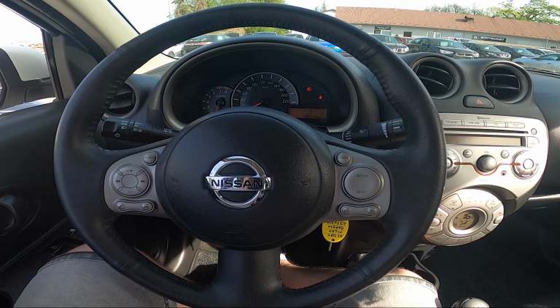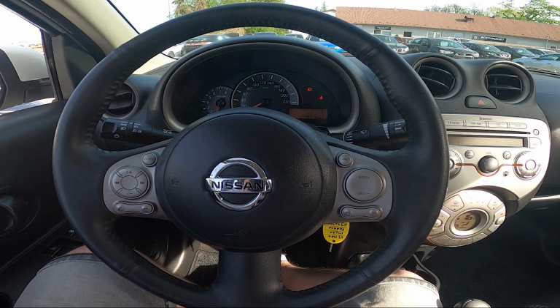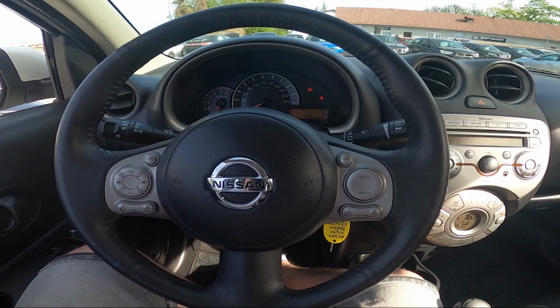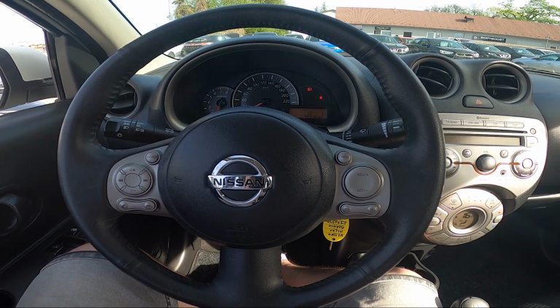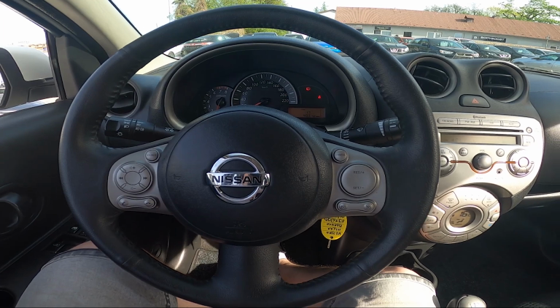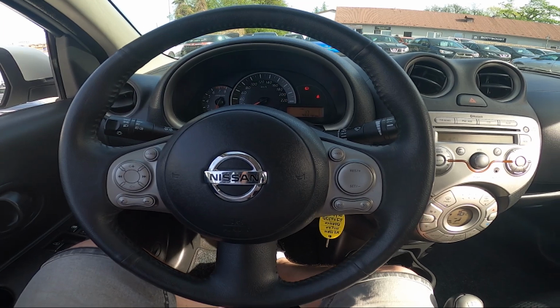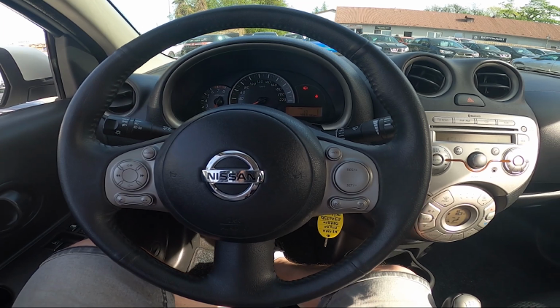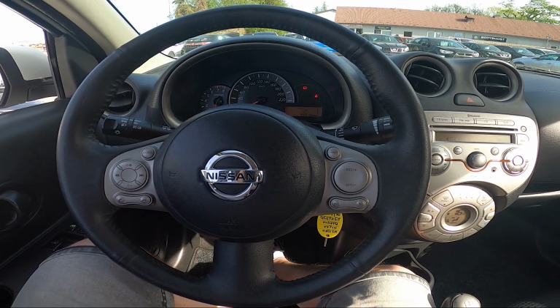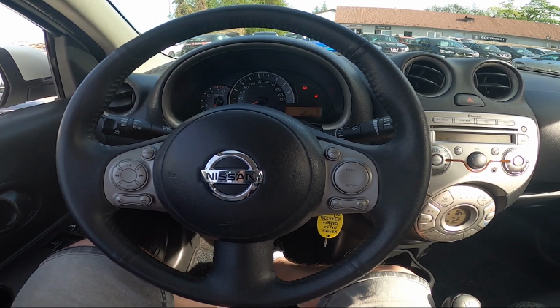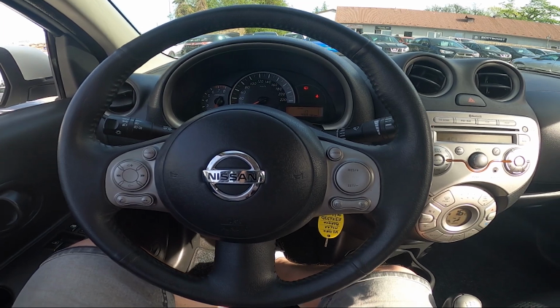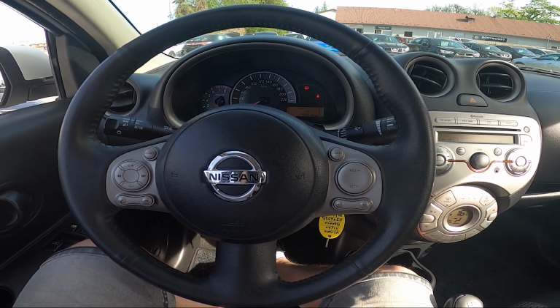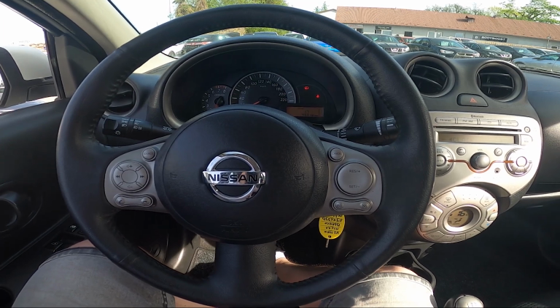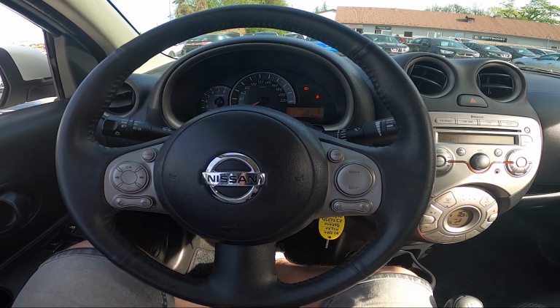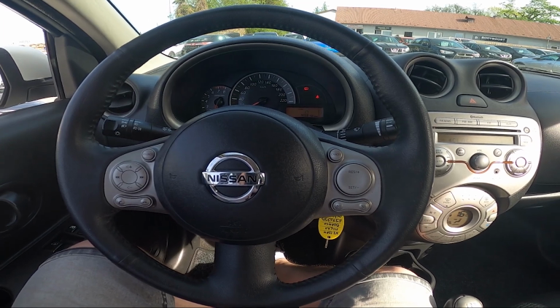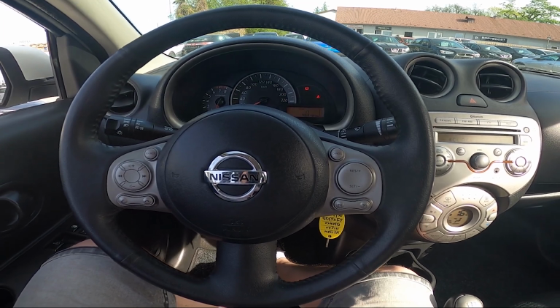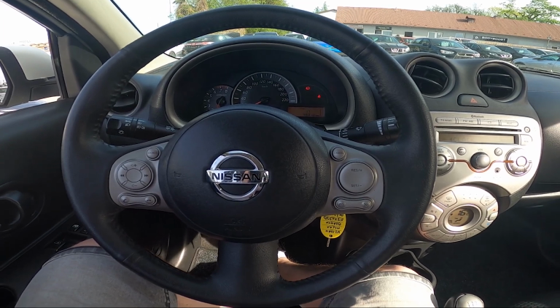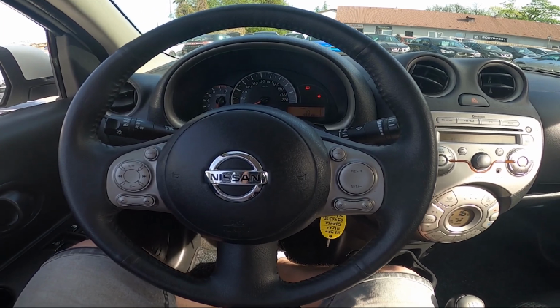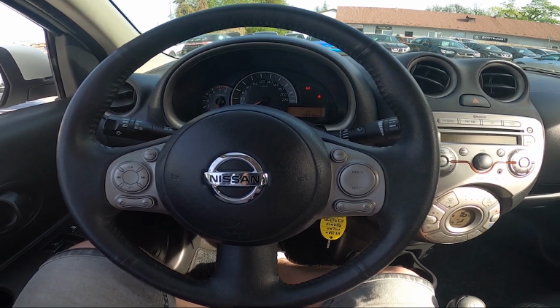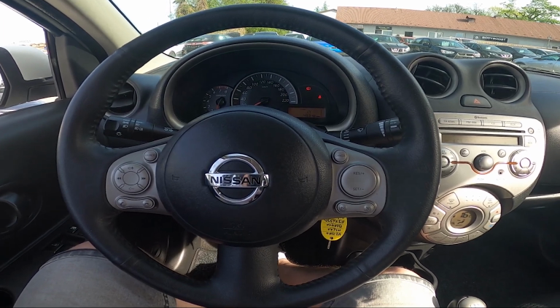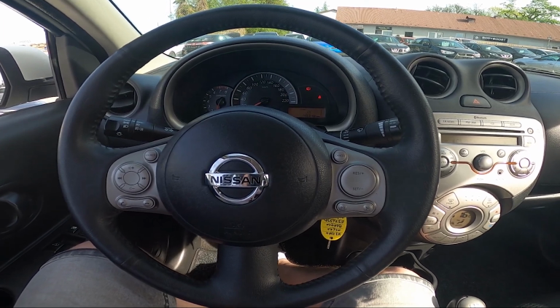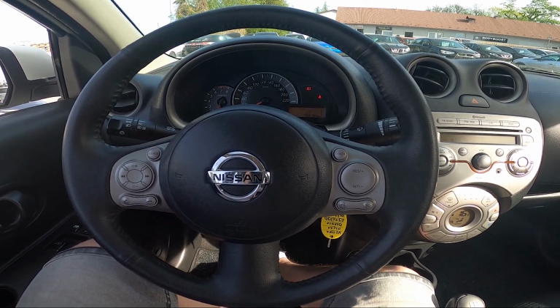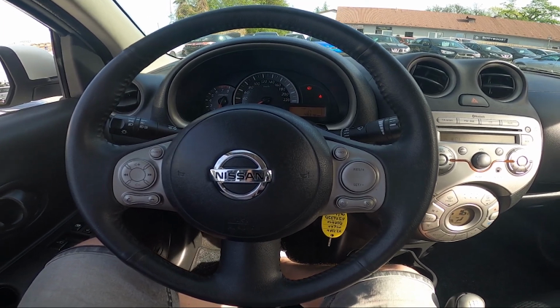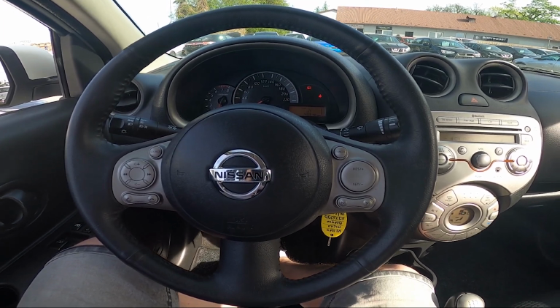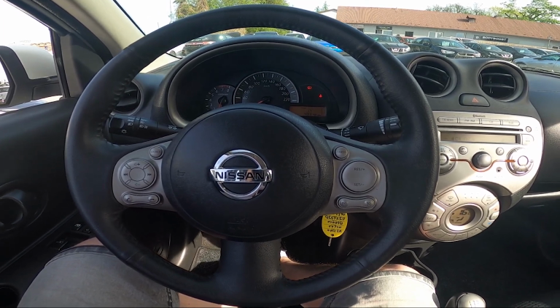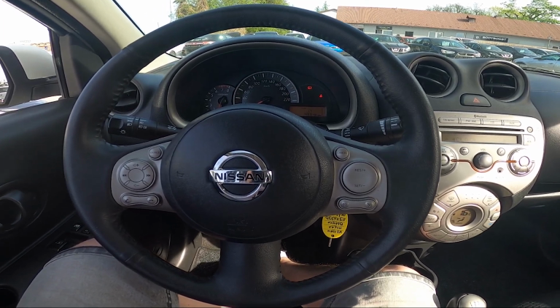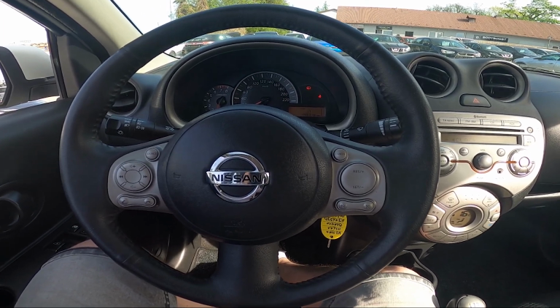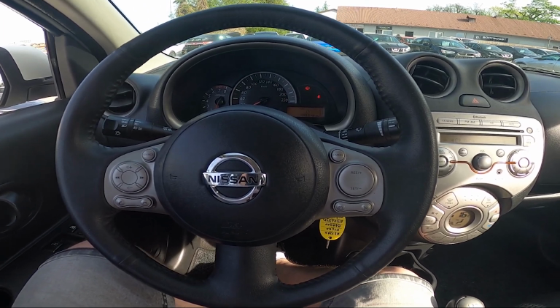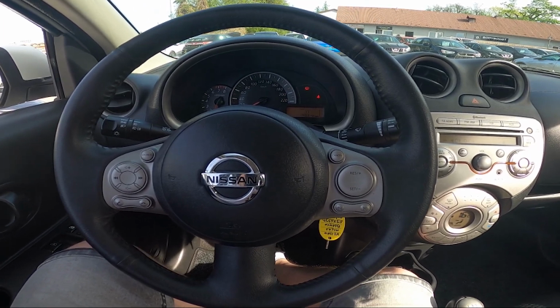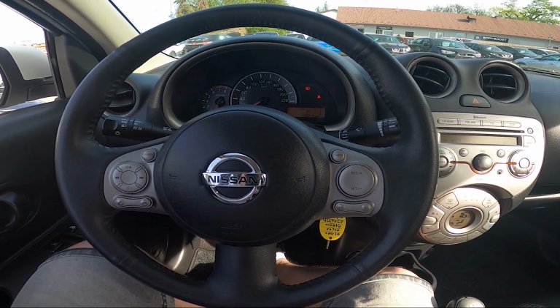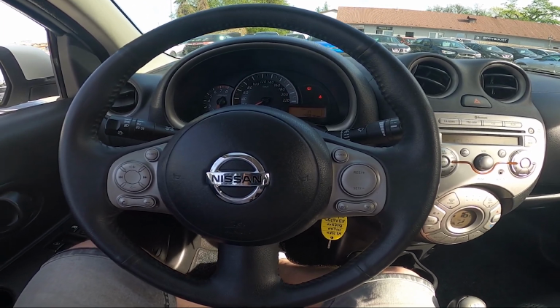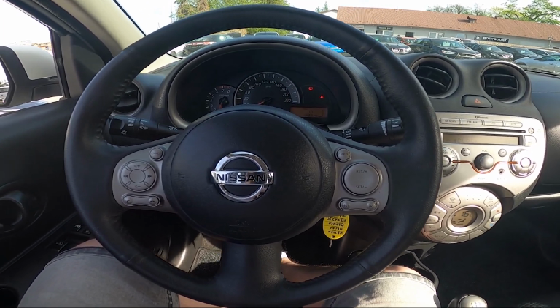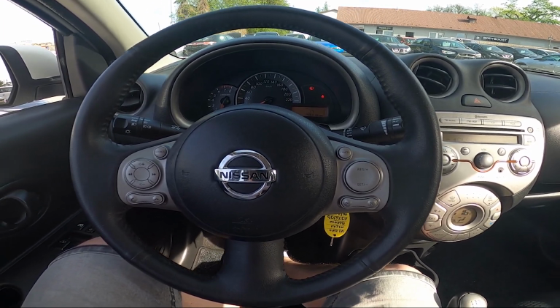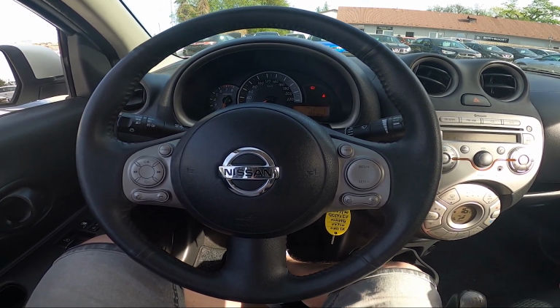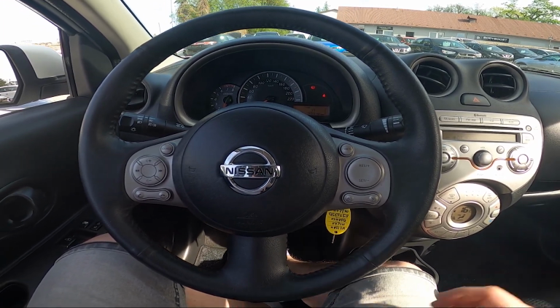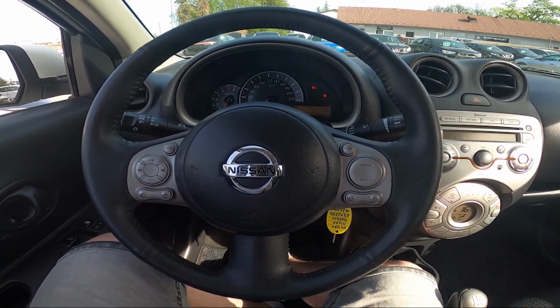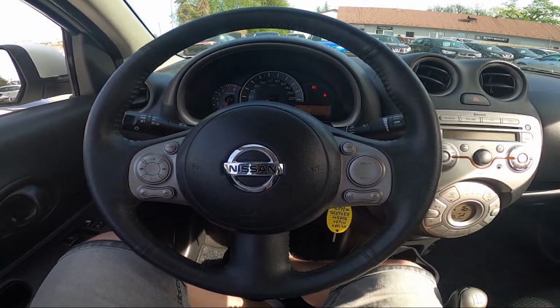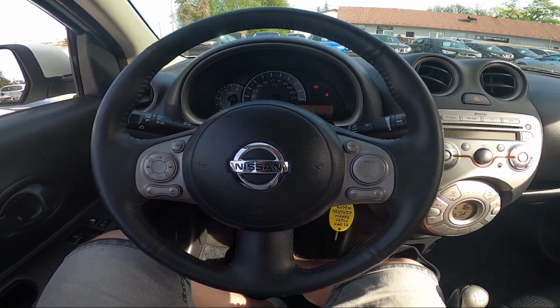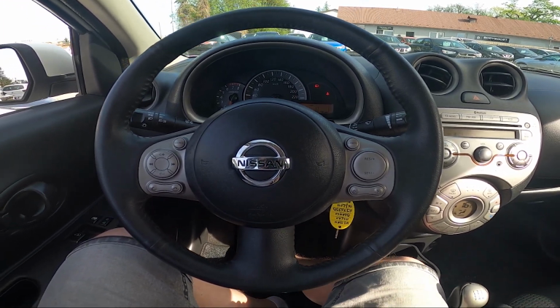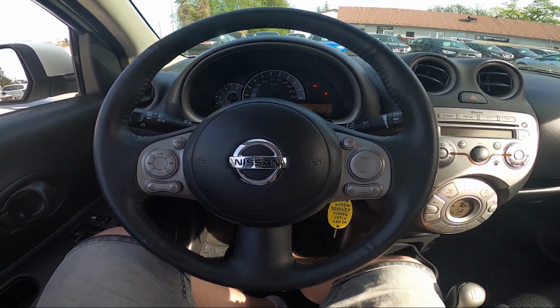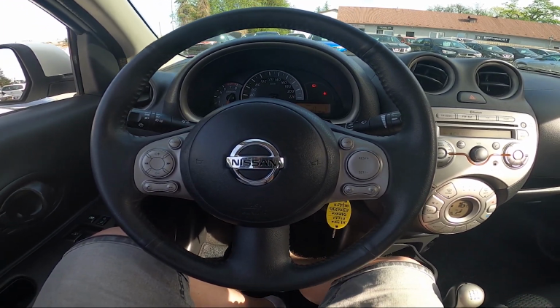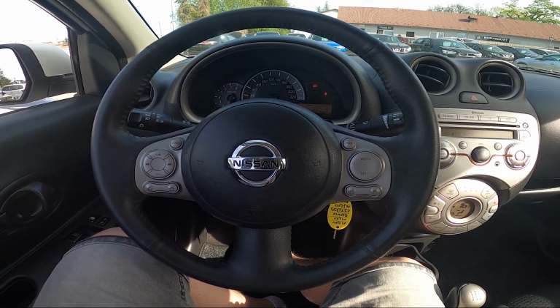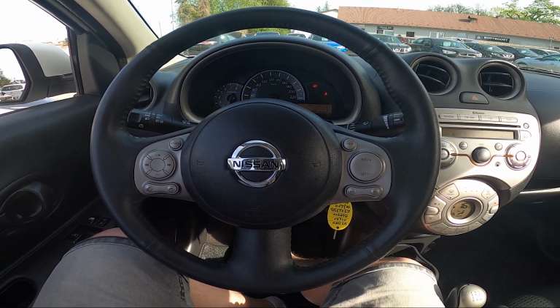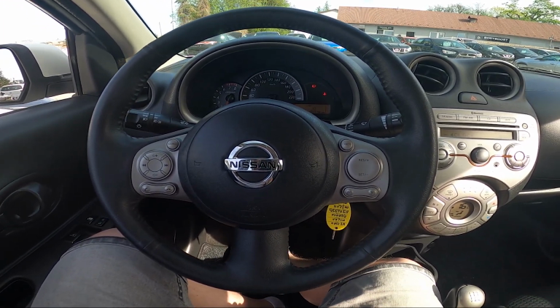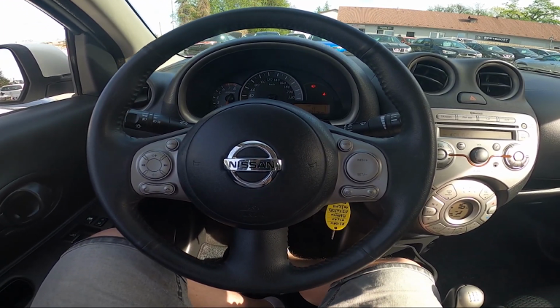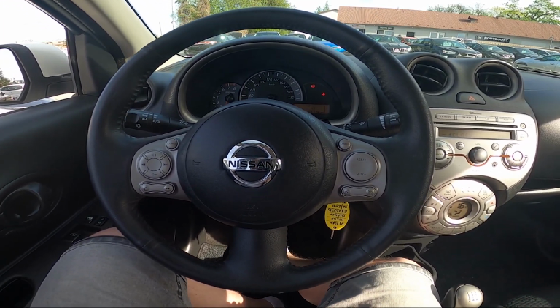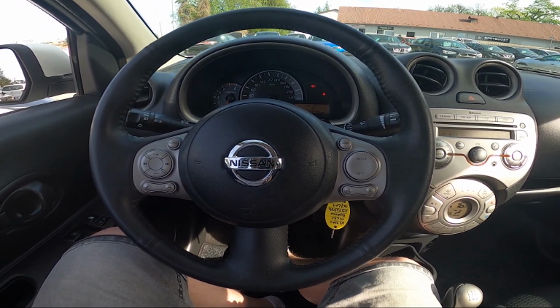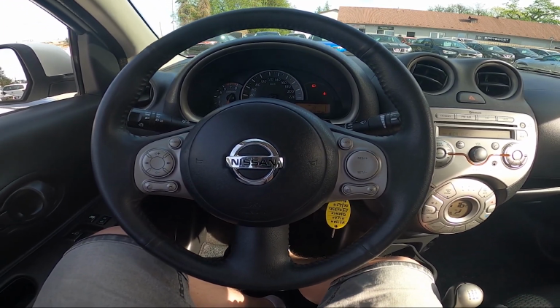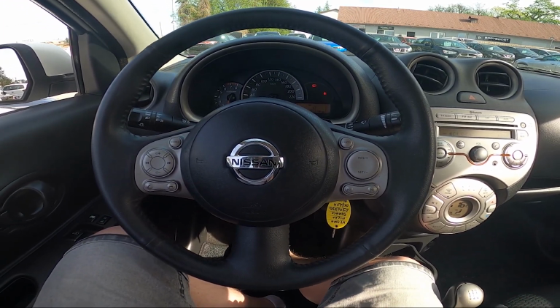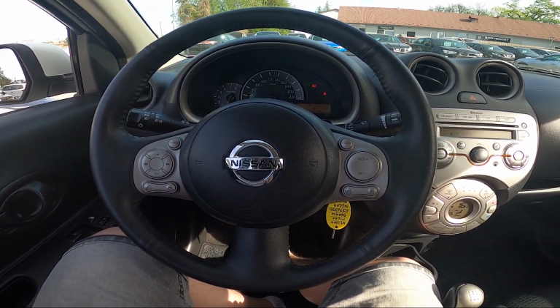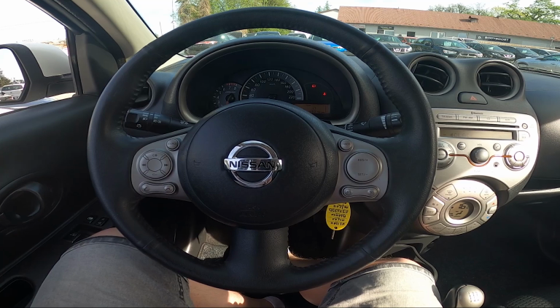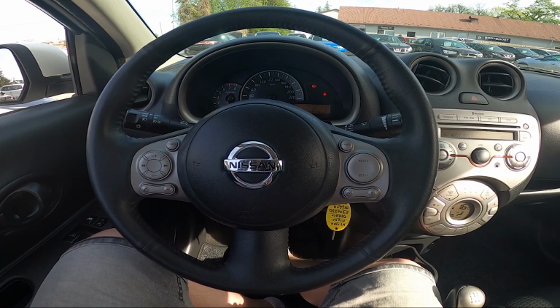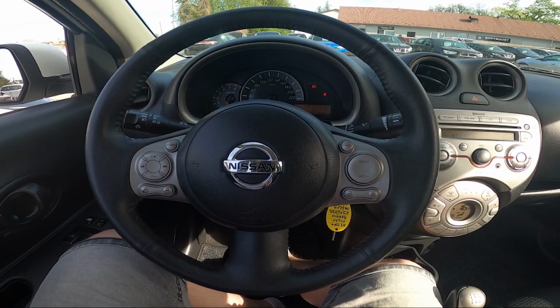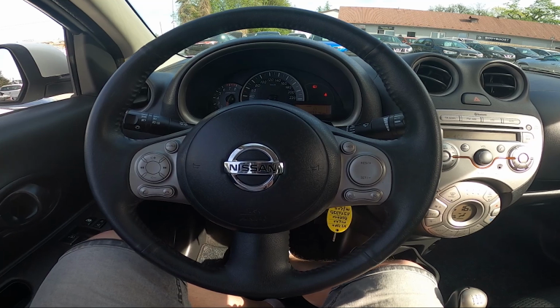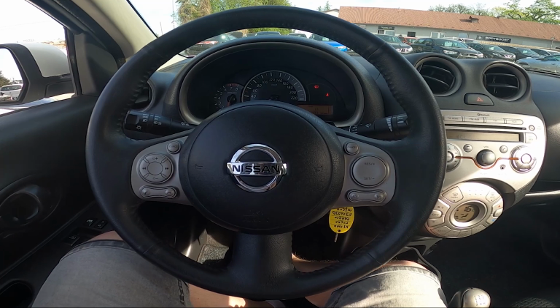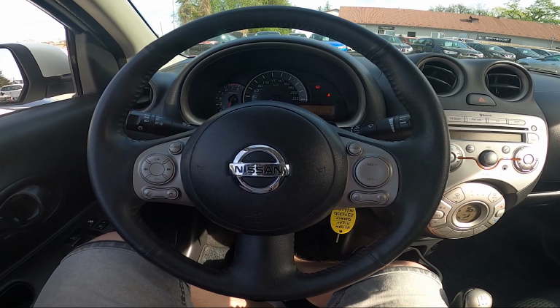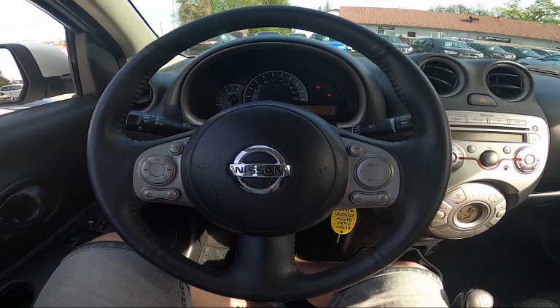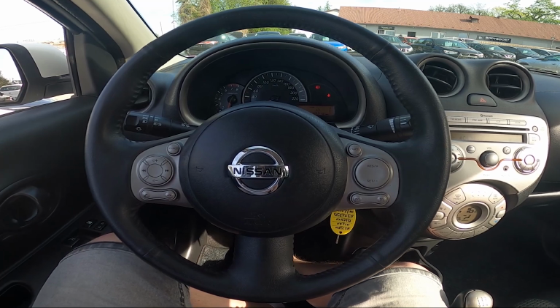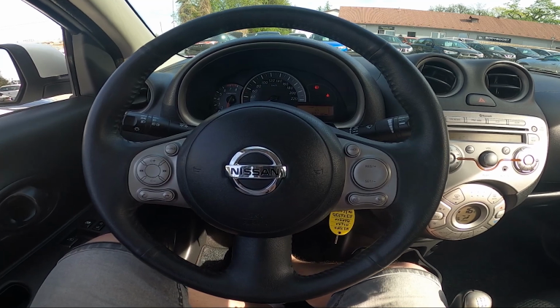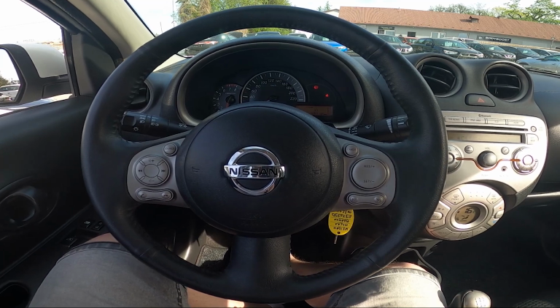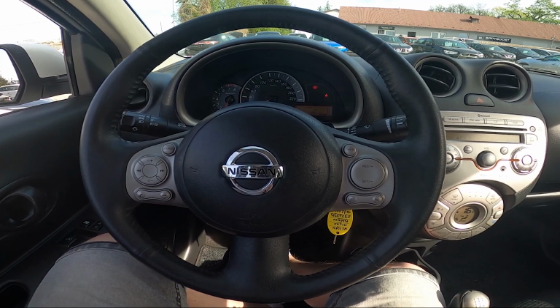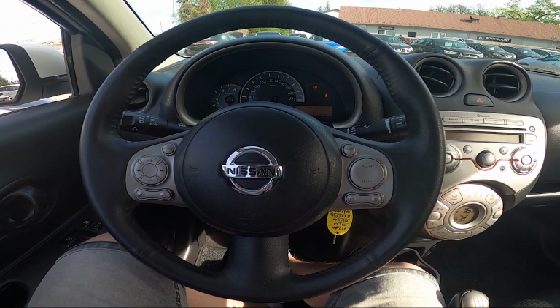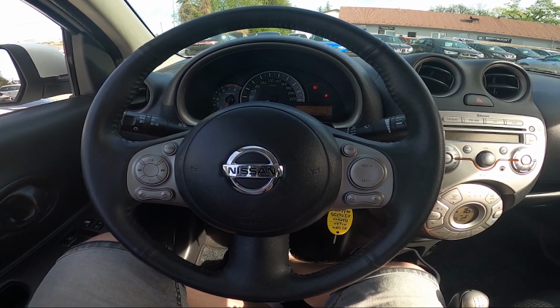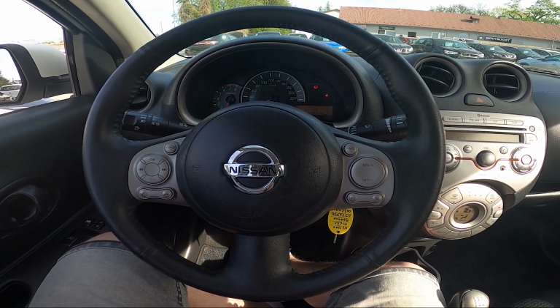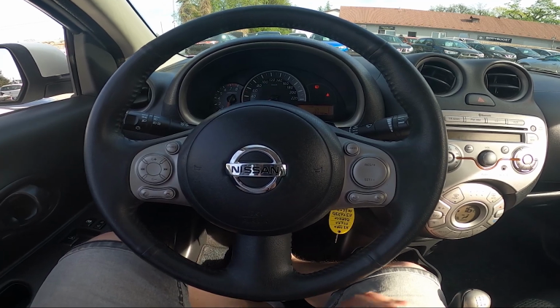Hello, today I'm in a Nissan Micra. In this video I'll show you how to enable and disable radio beep.